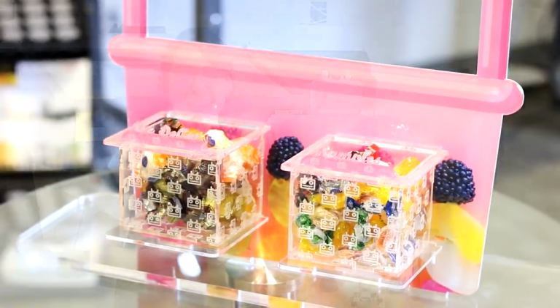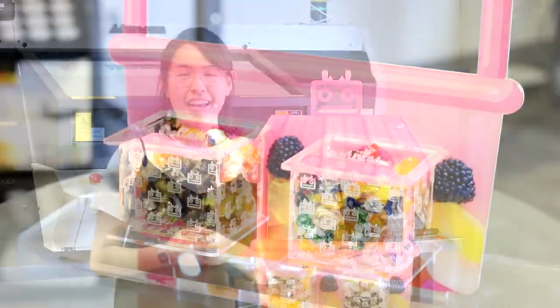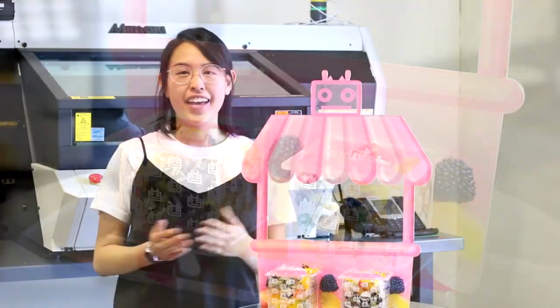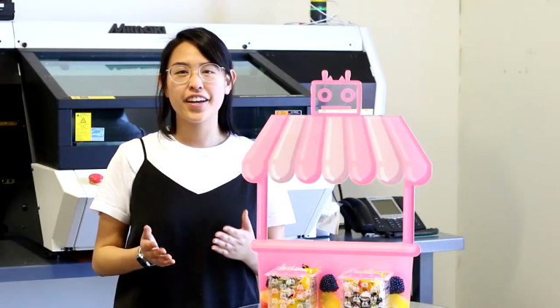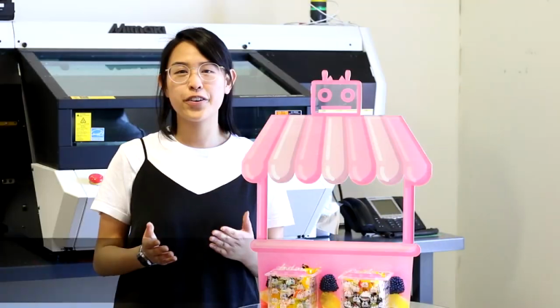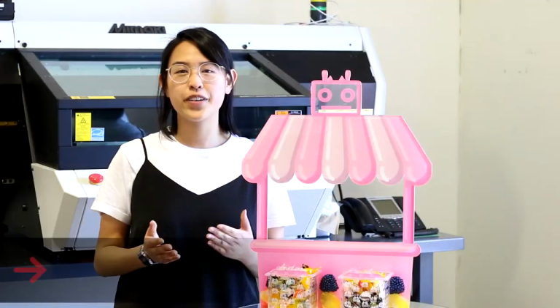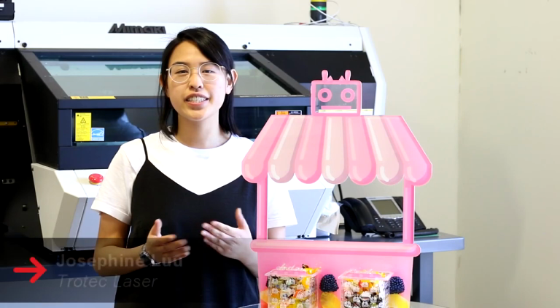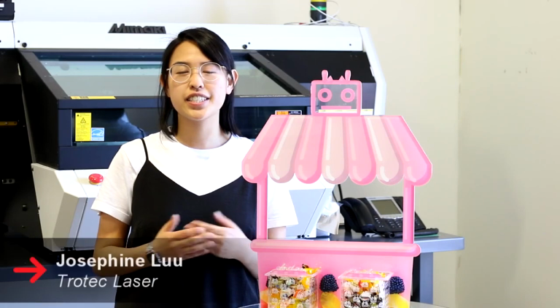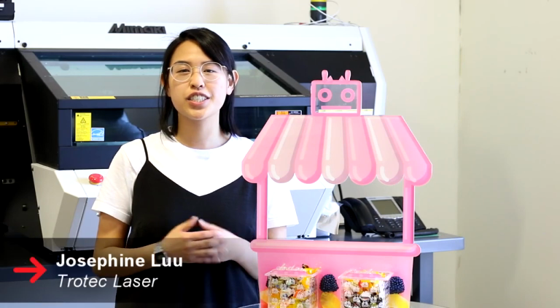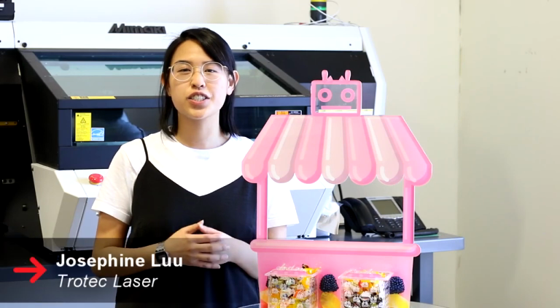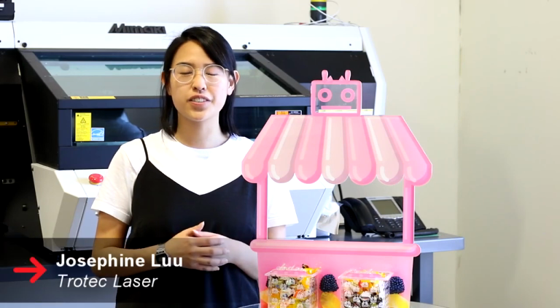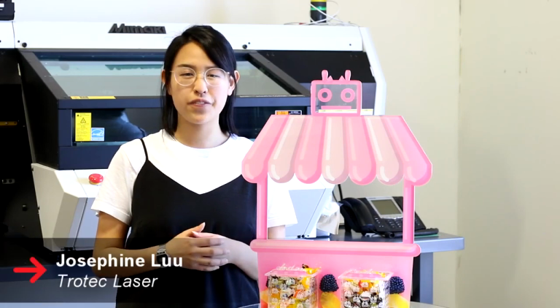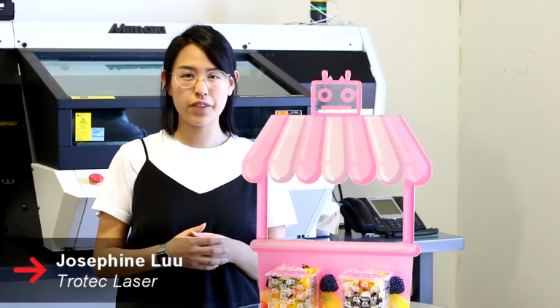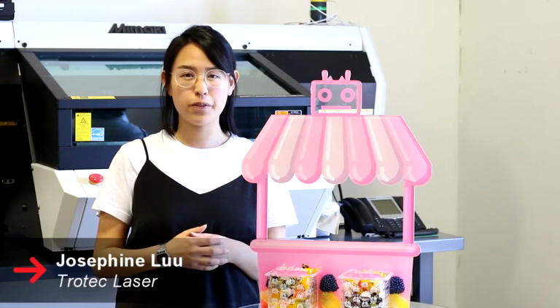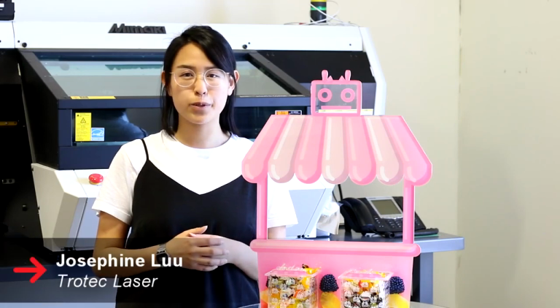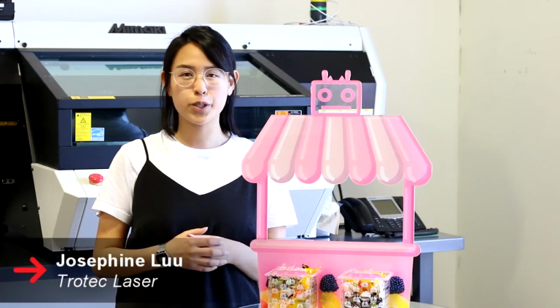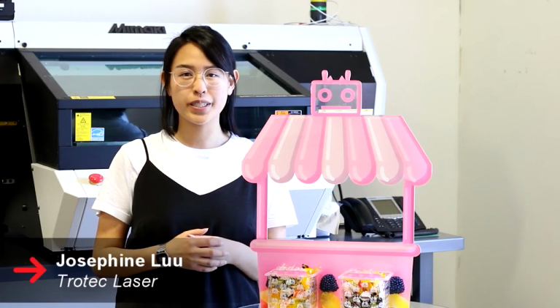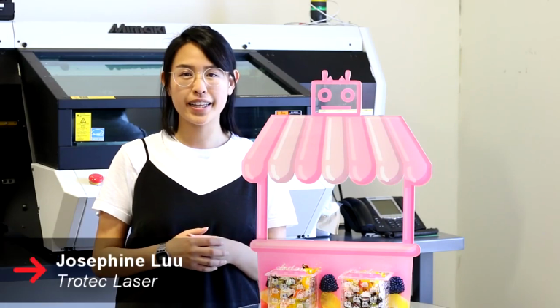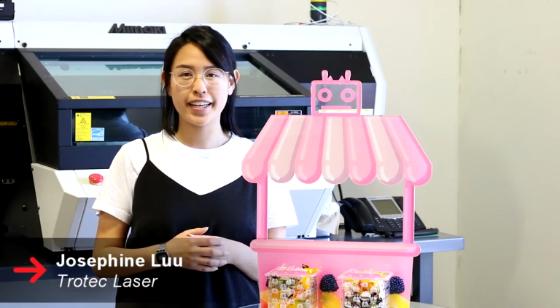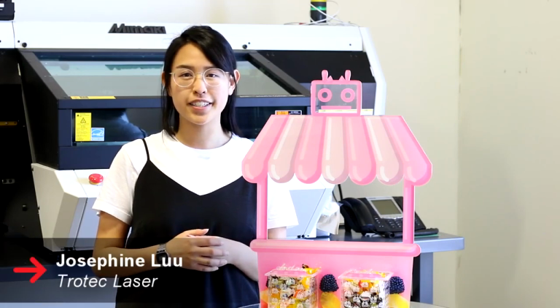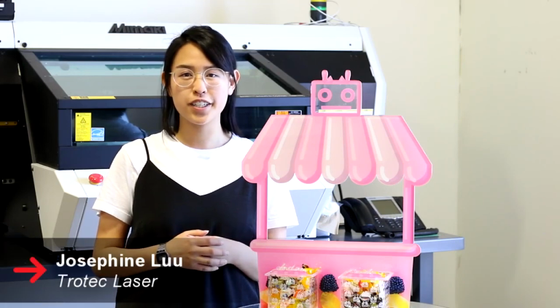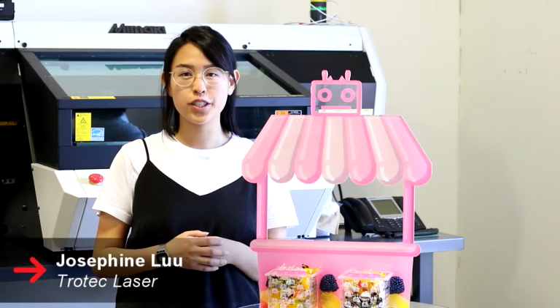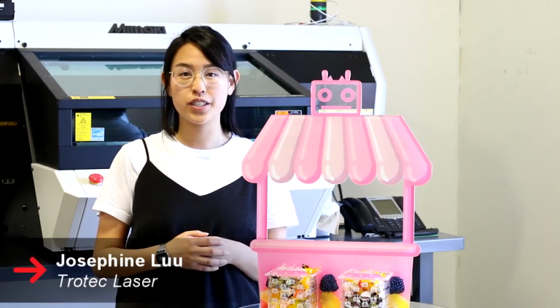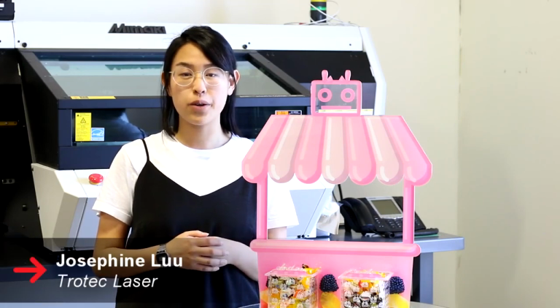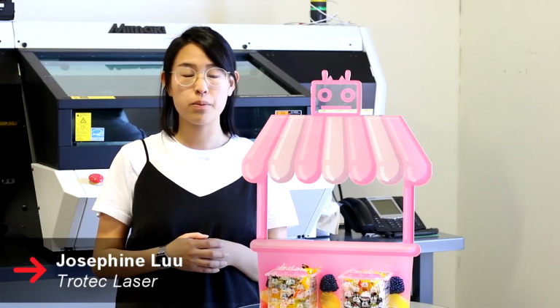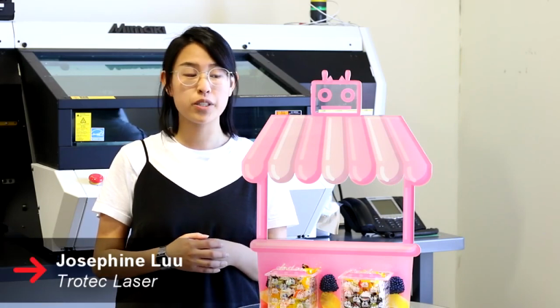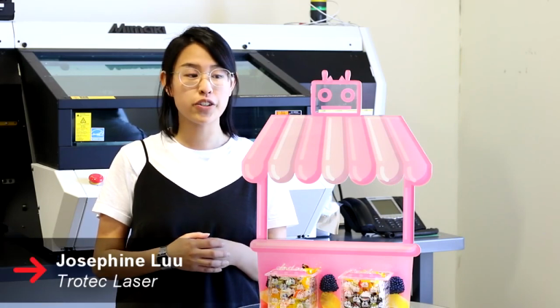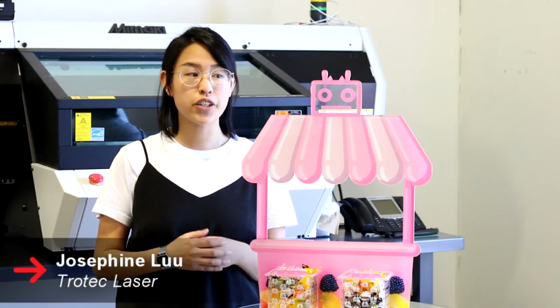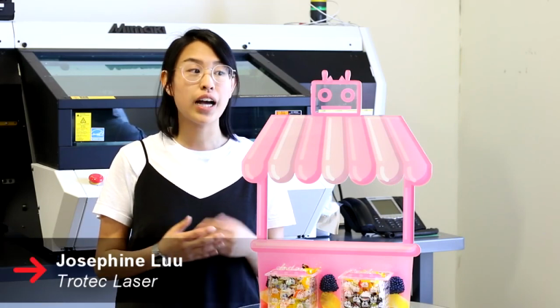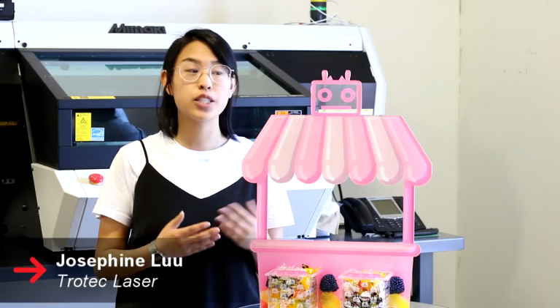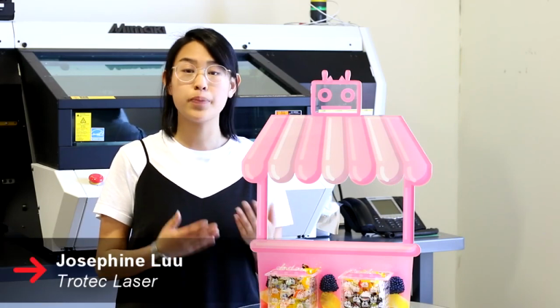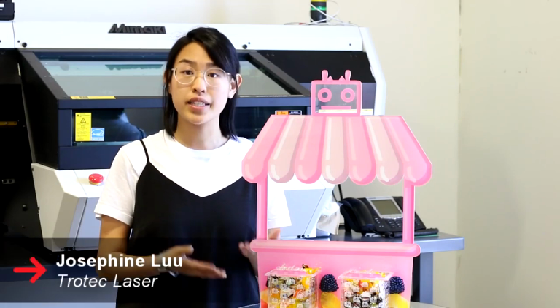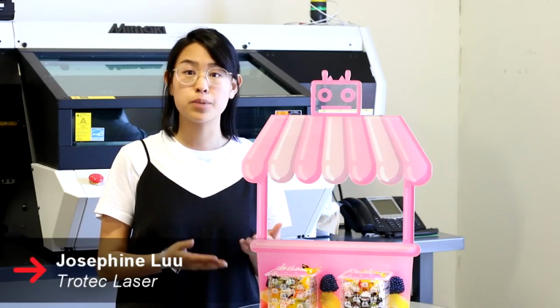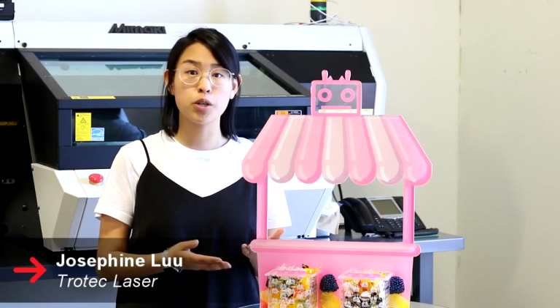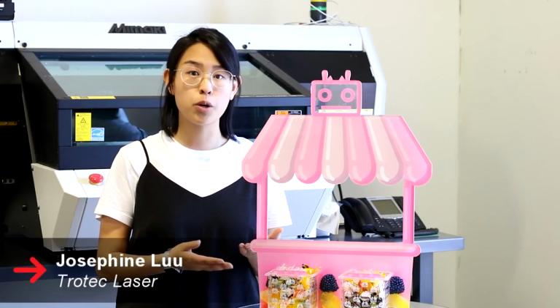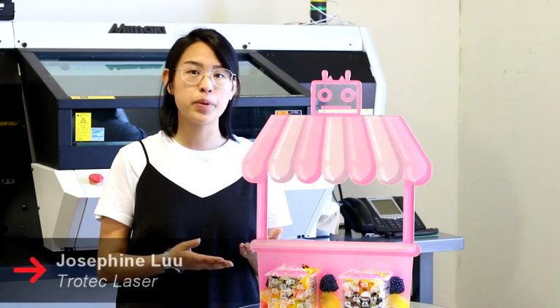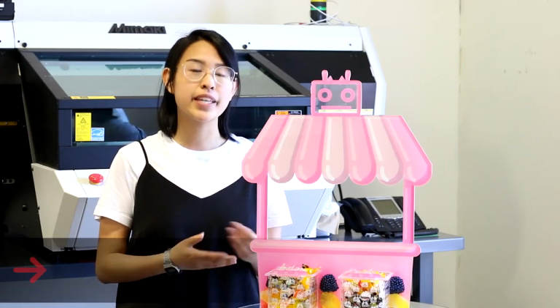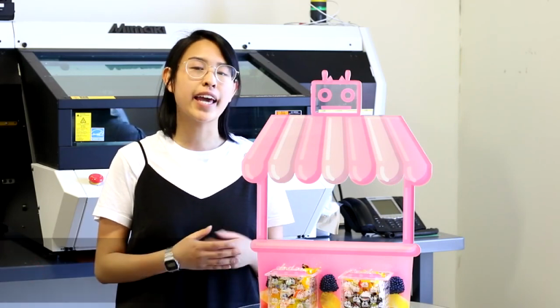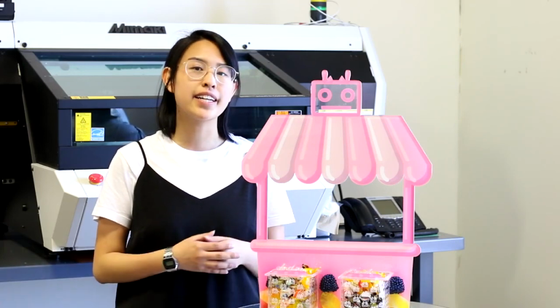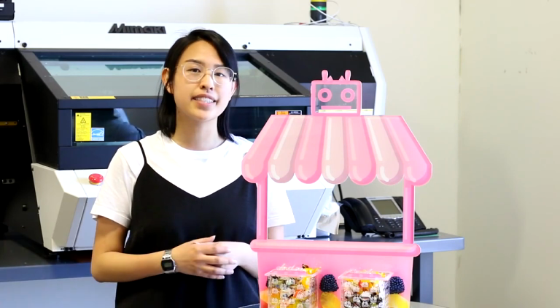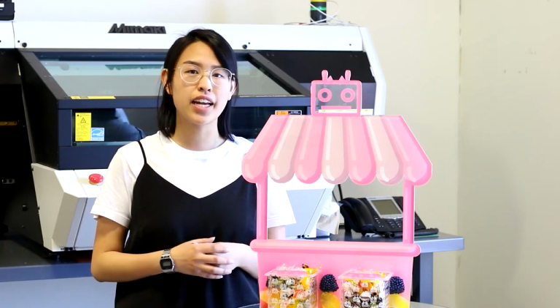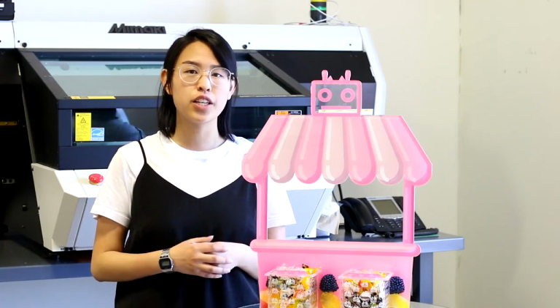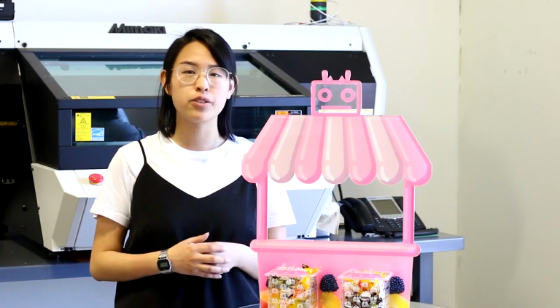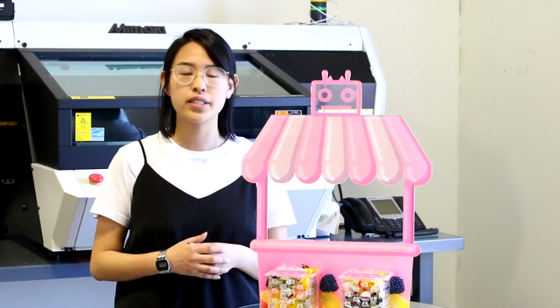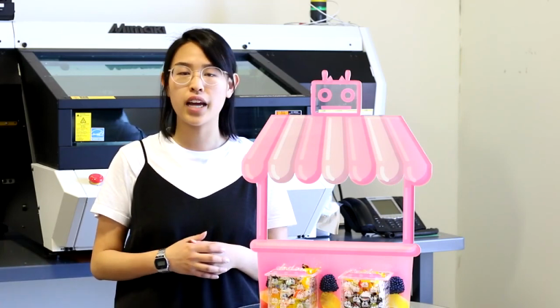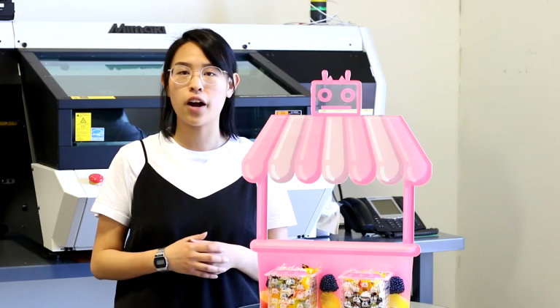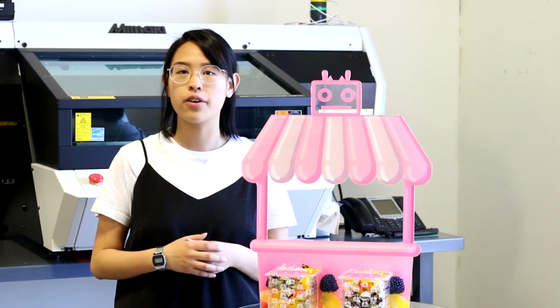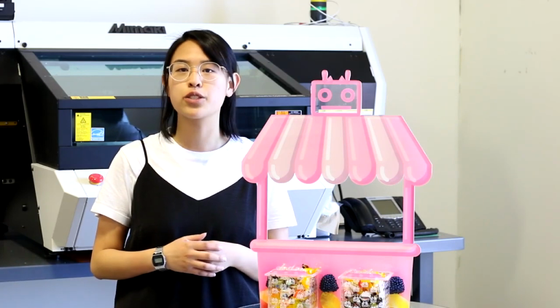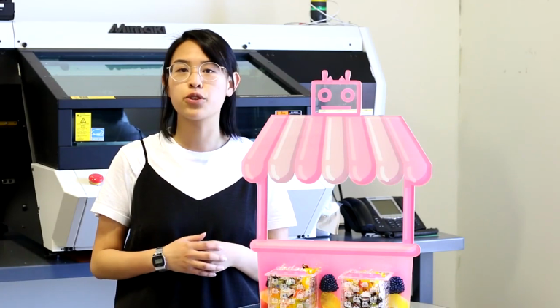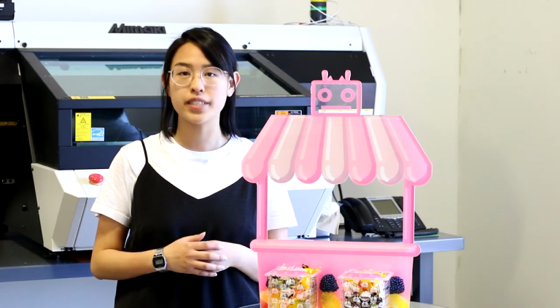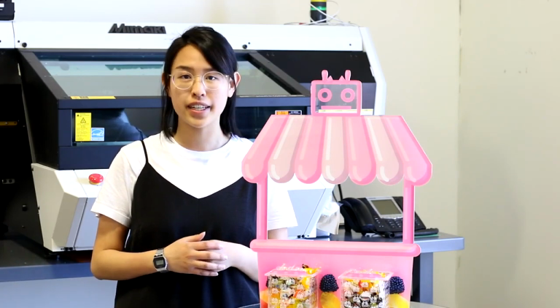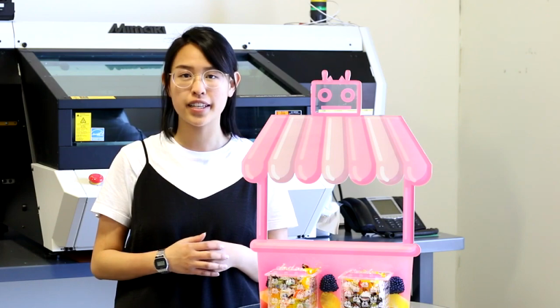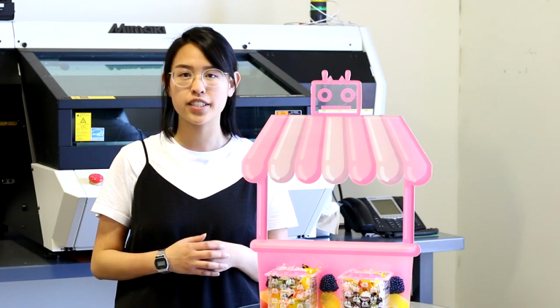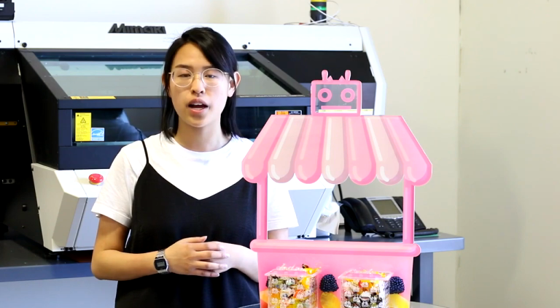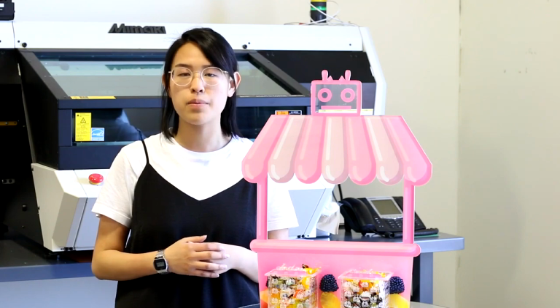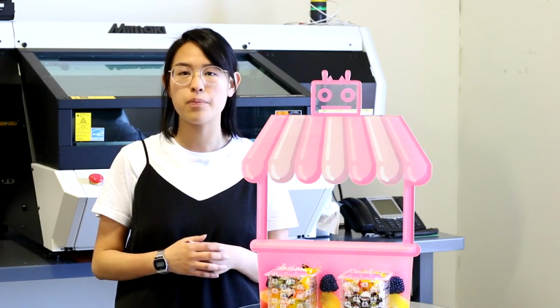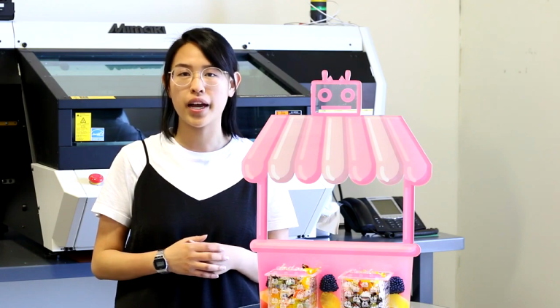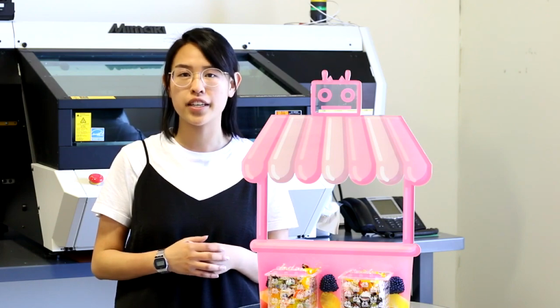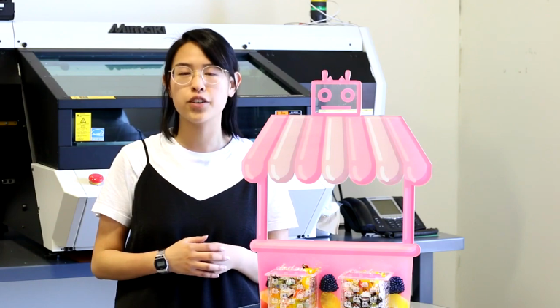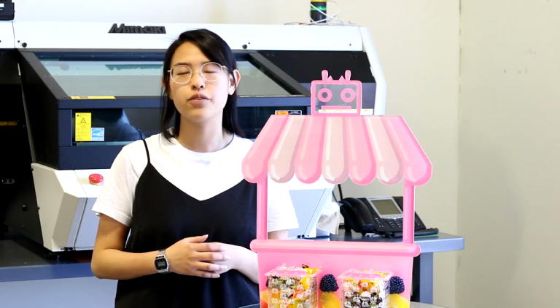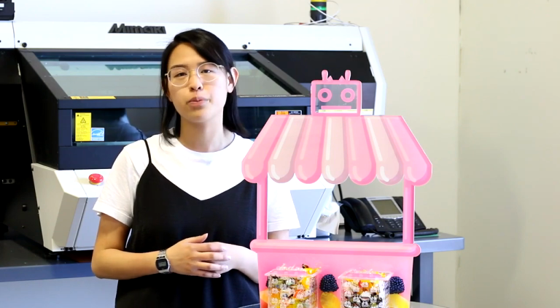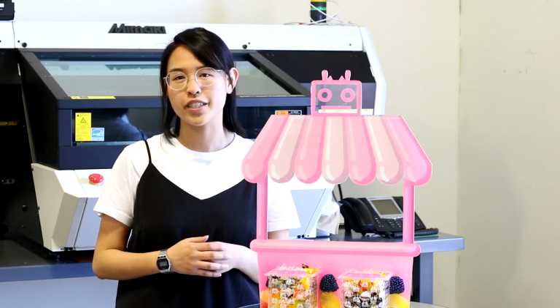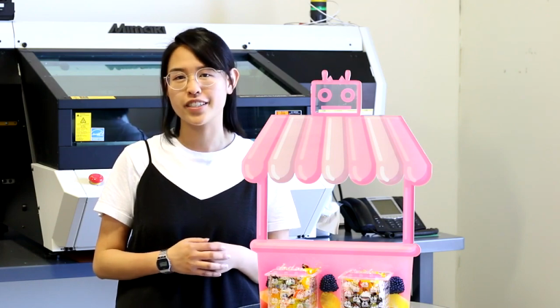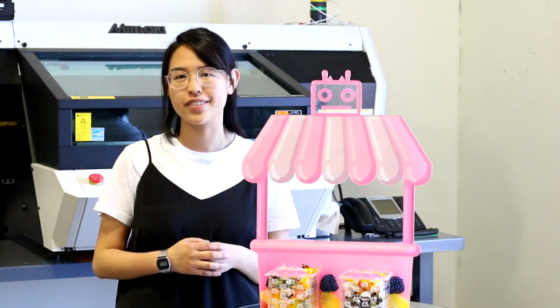Hey everyone, this is Josephine from Trilltech Laser. Today we'll be showing you how to make this POP candy set using our Trilltech Laser and Mamaki UV Printer.